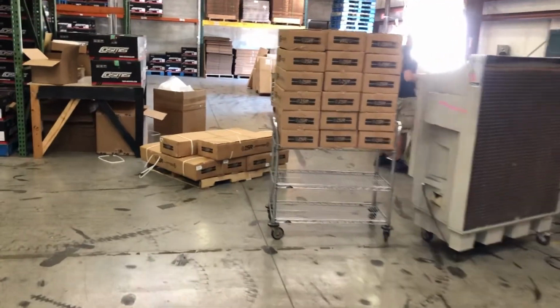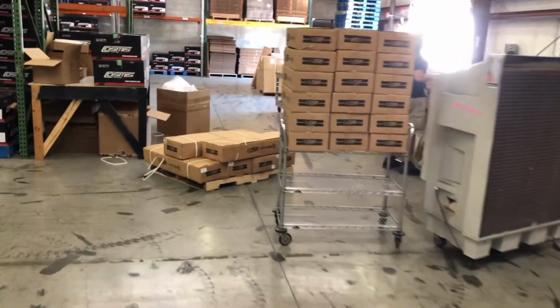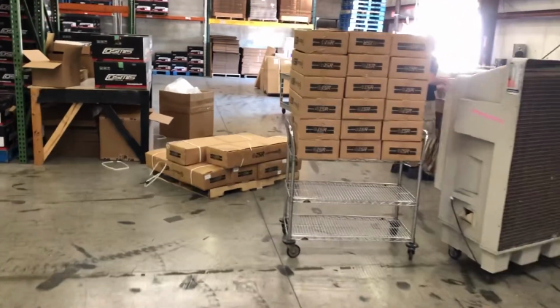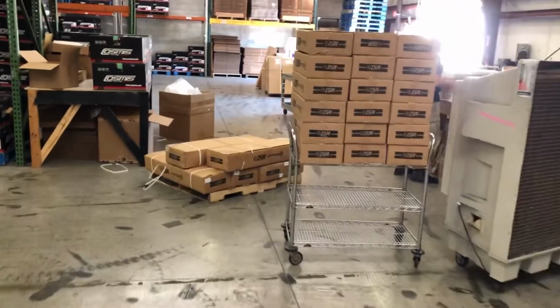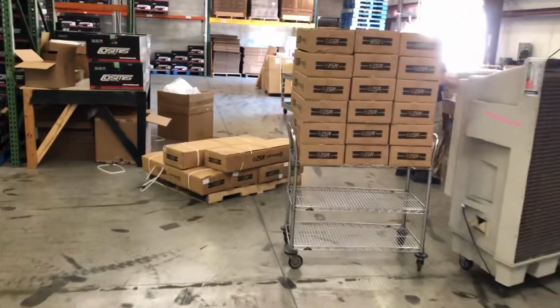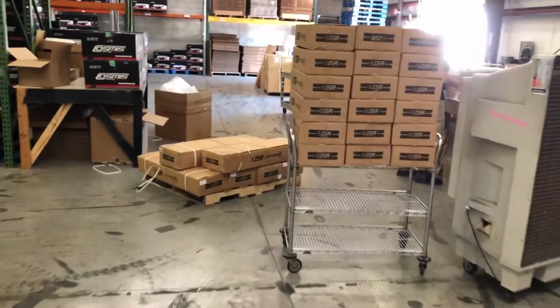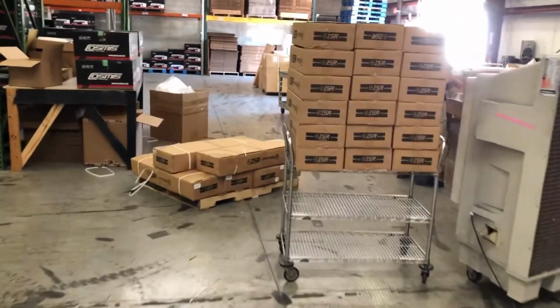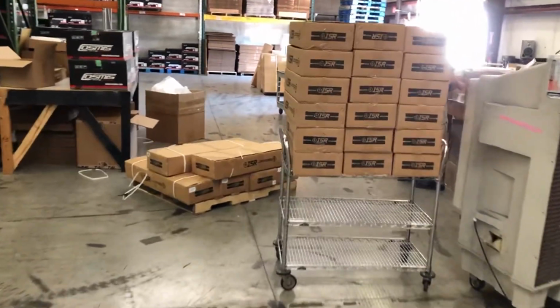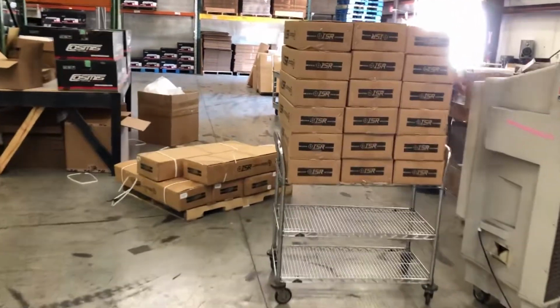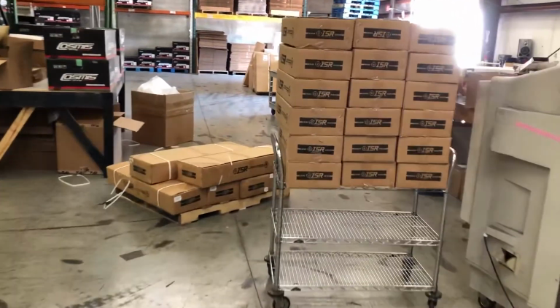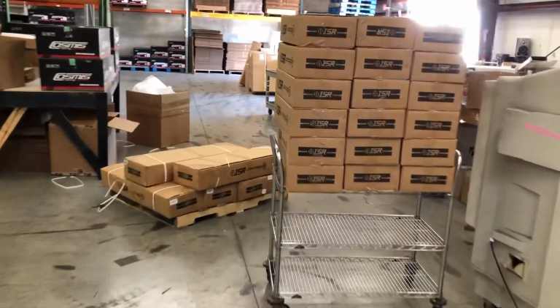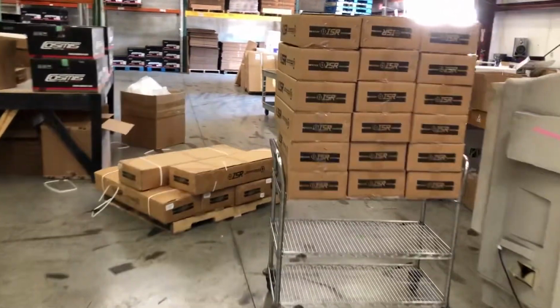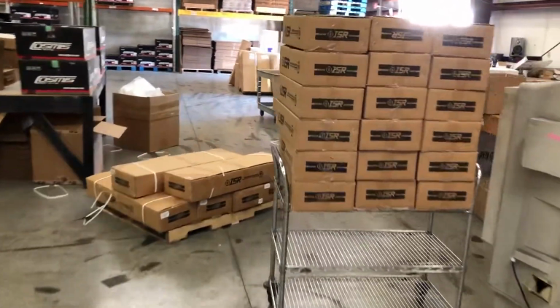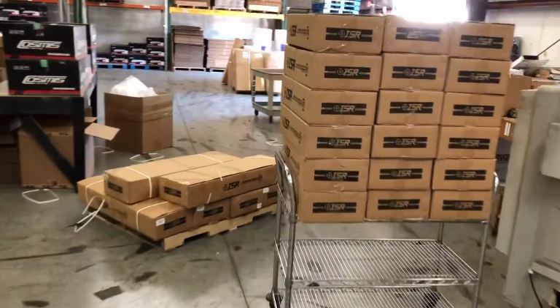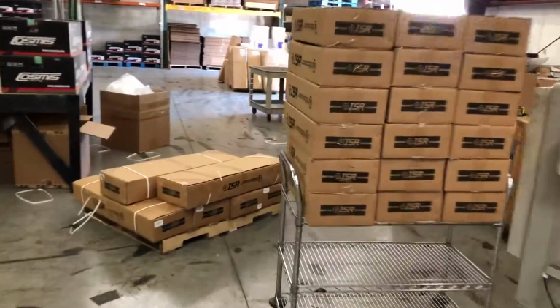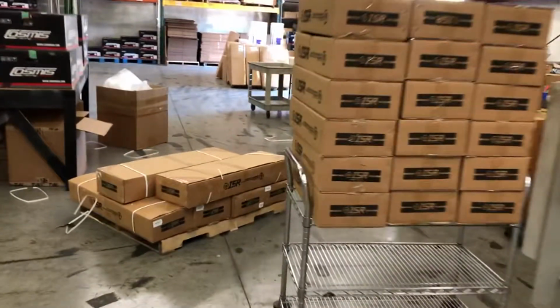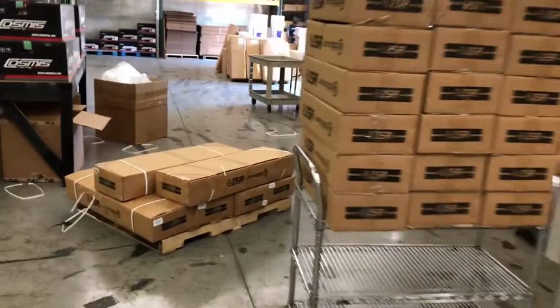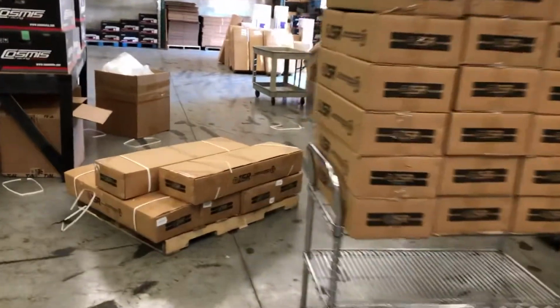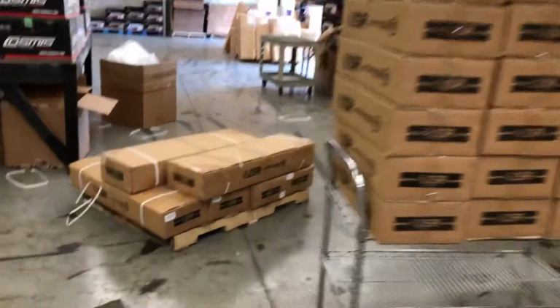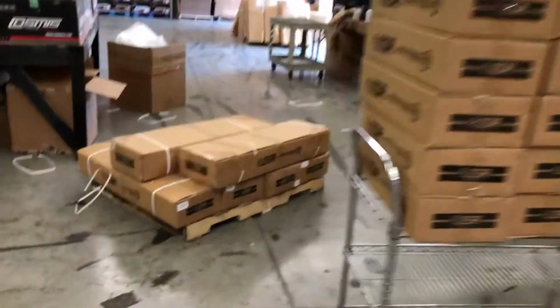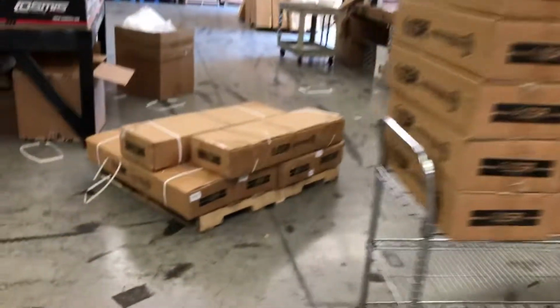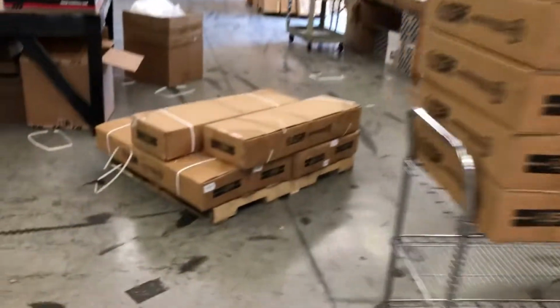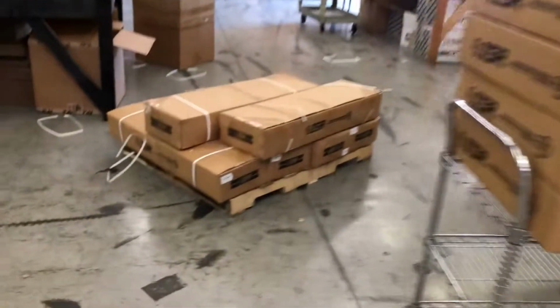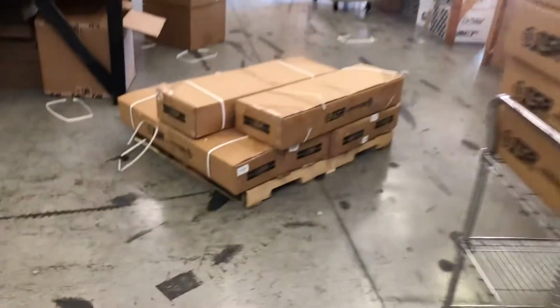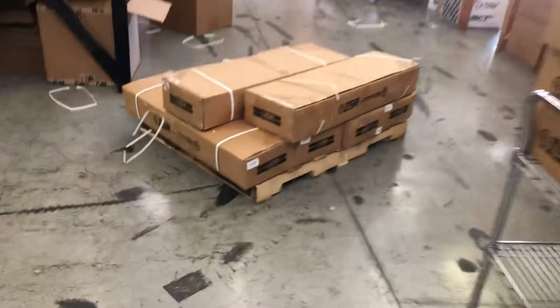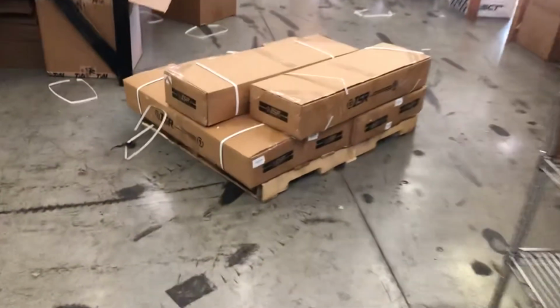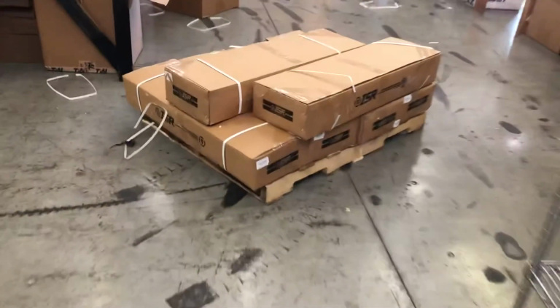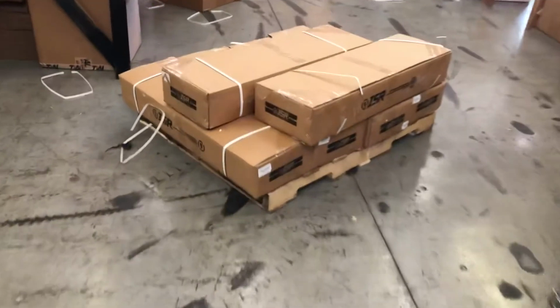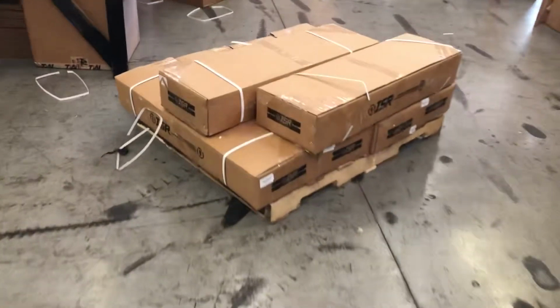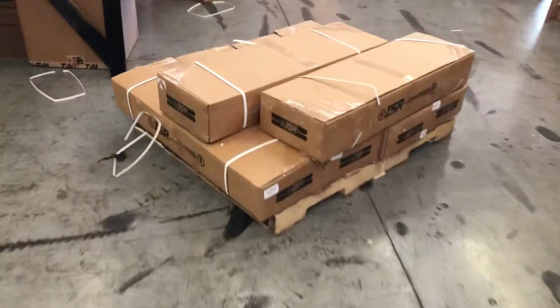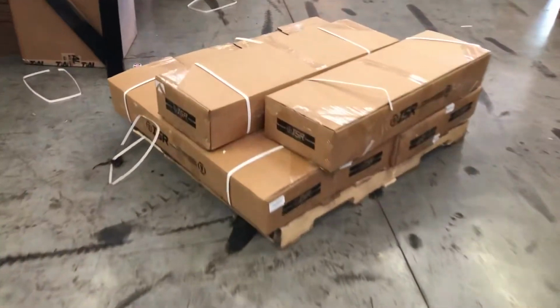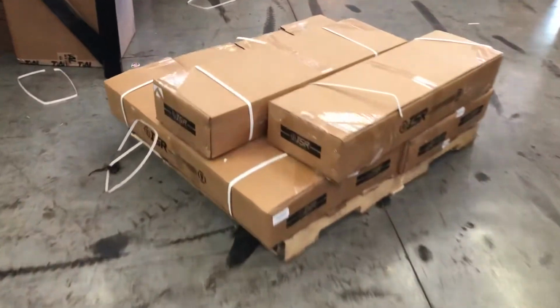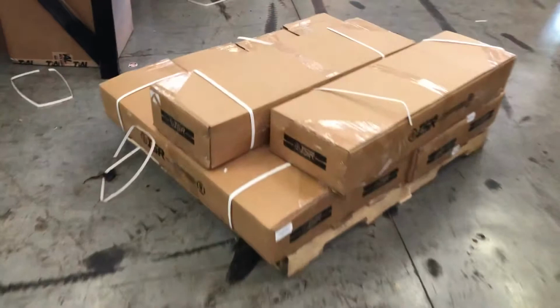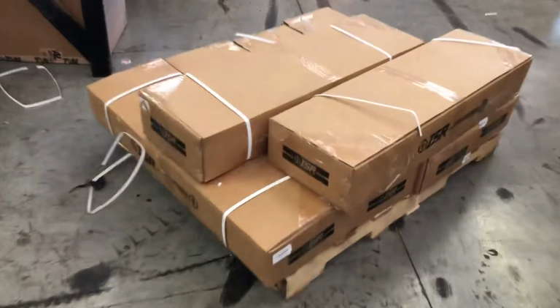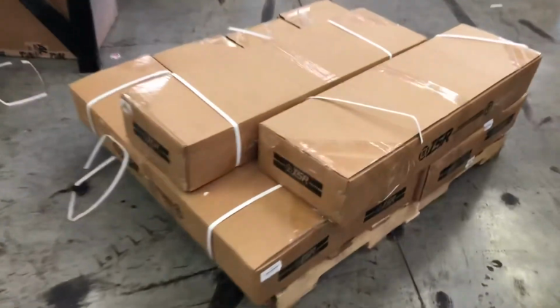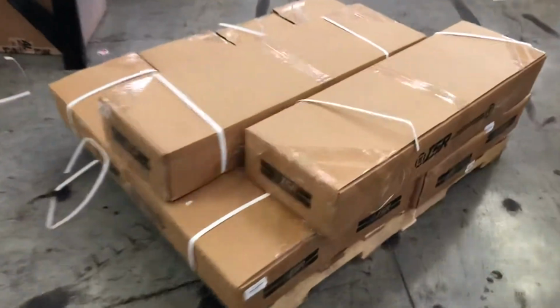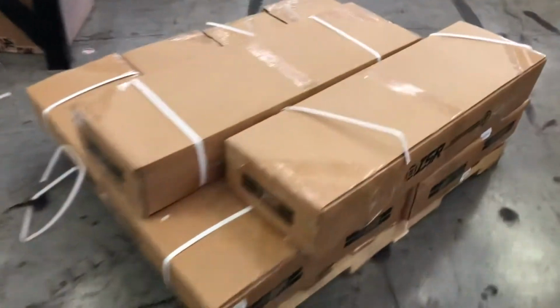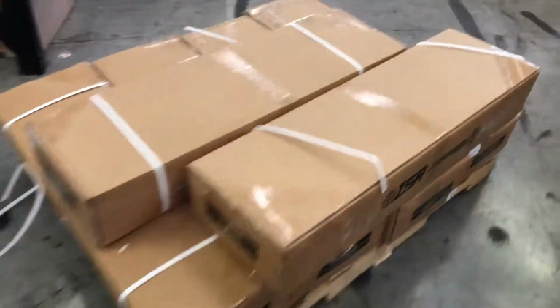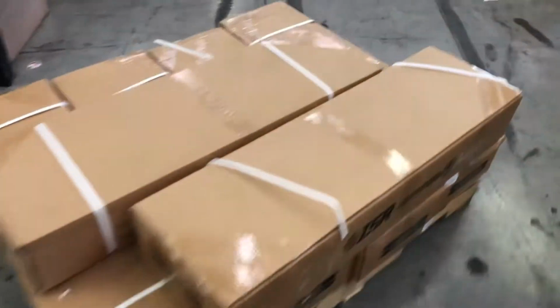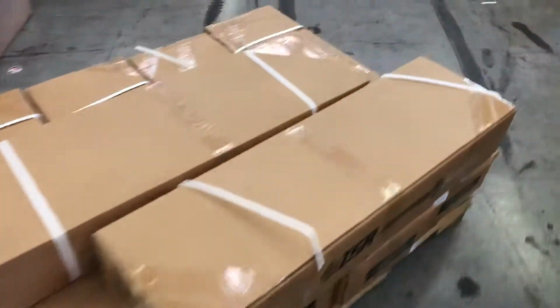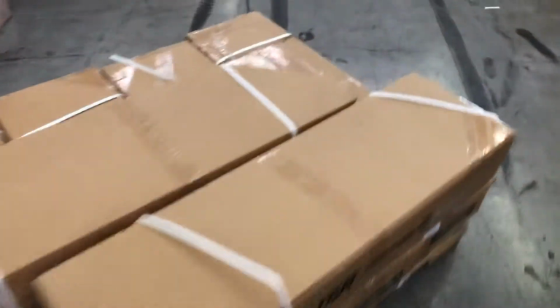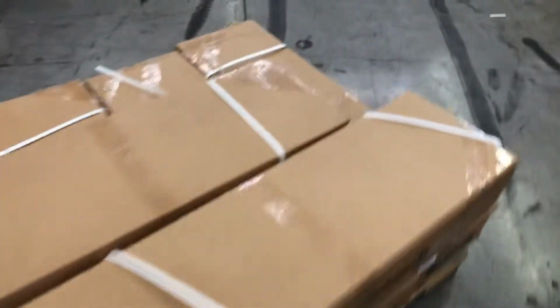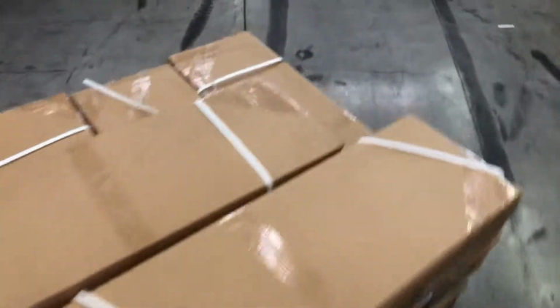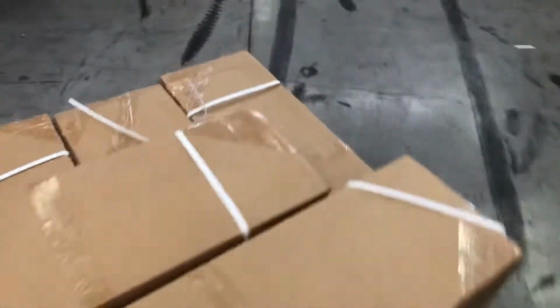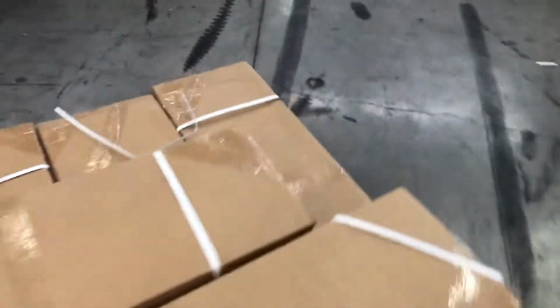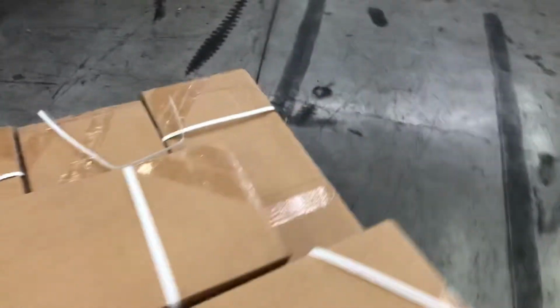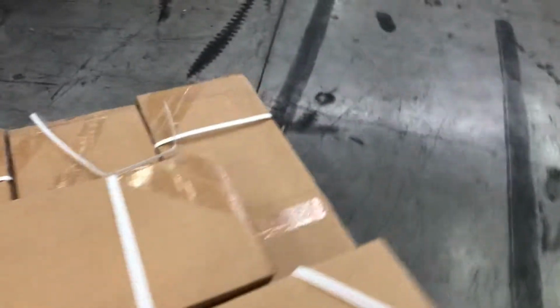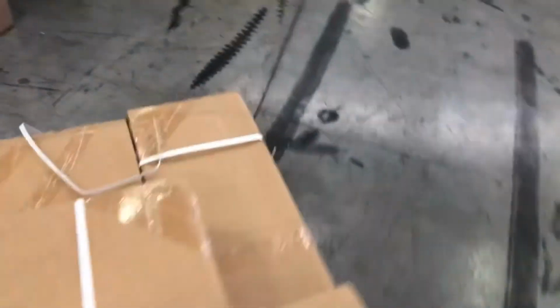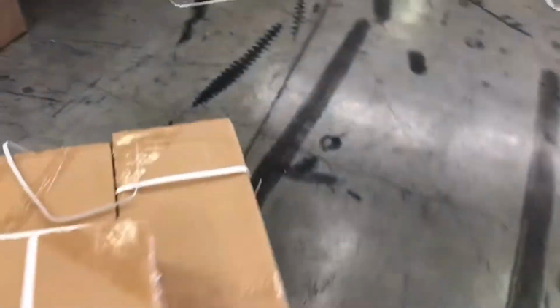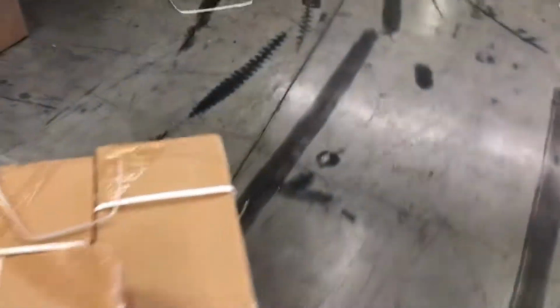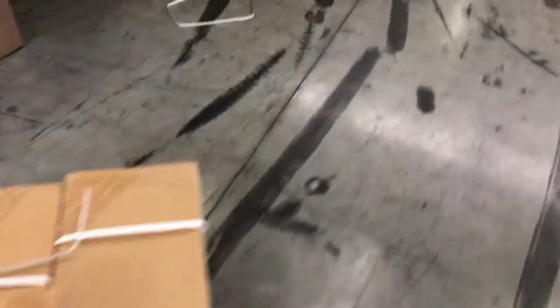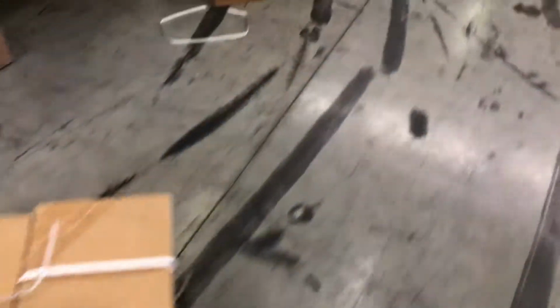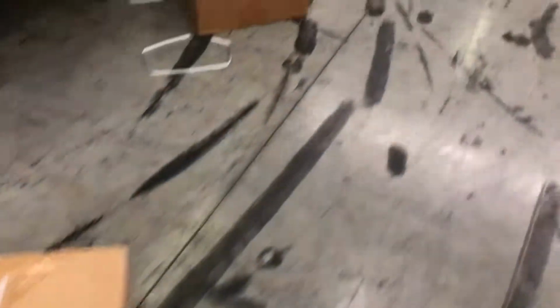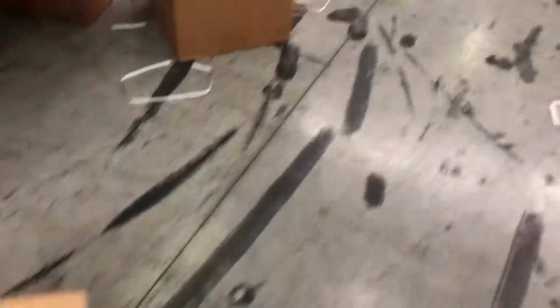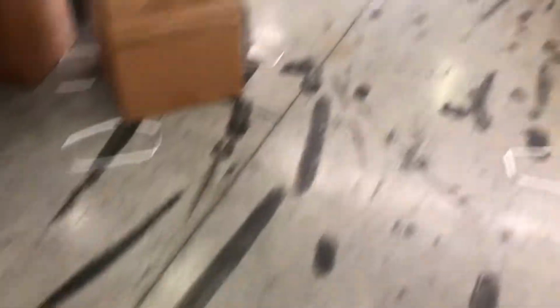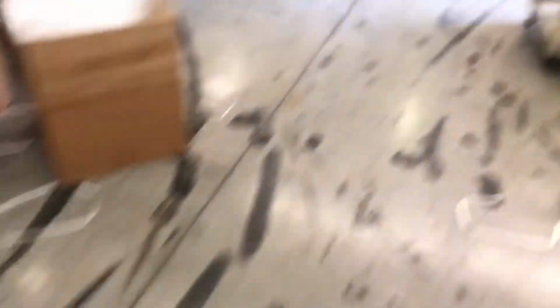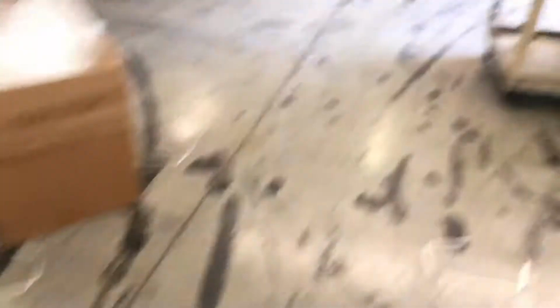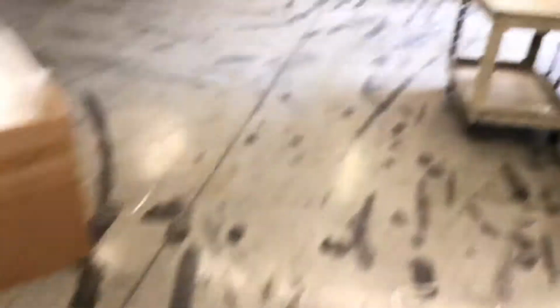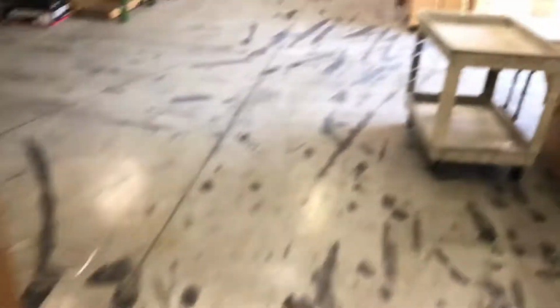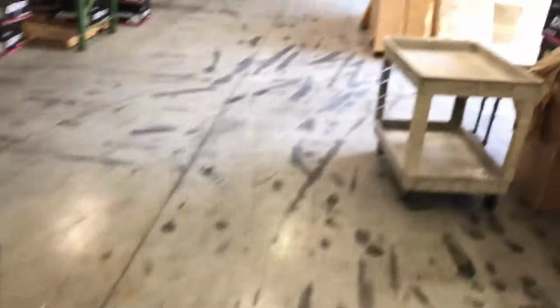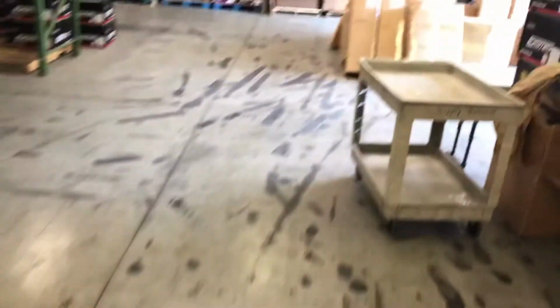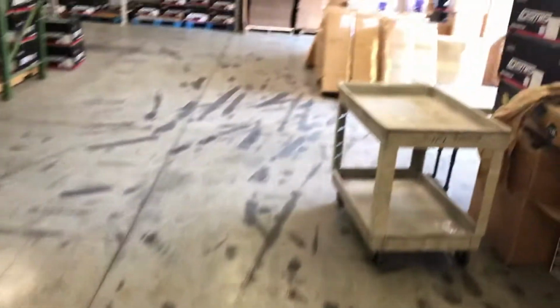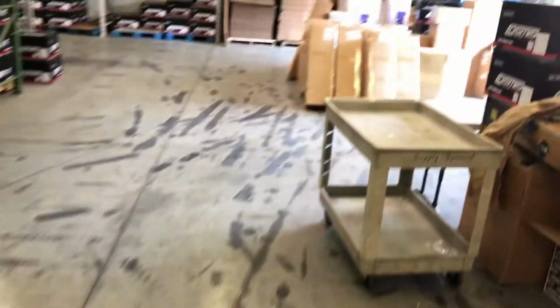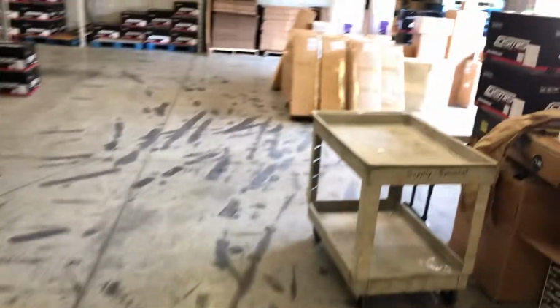Exciting times here at Import Image Racing. We've just got in ISR headers — headers for the 350Z.